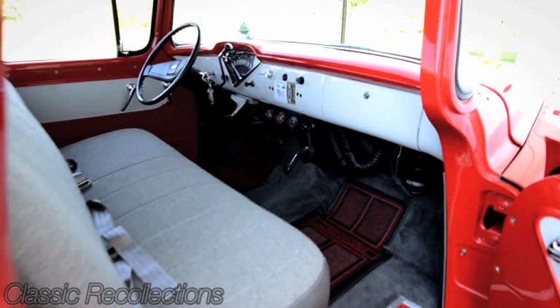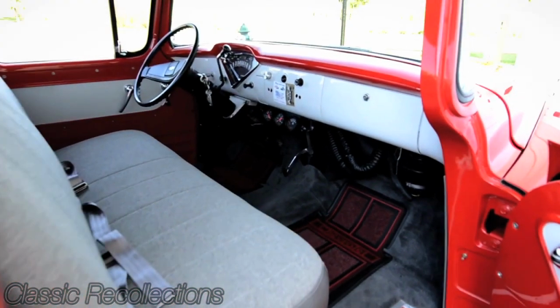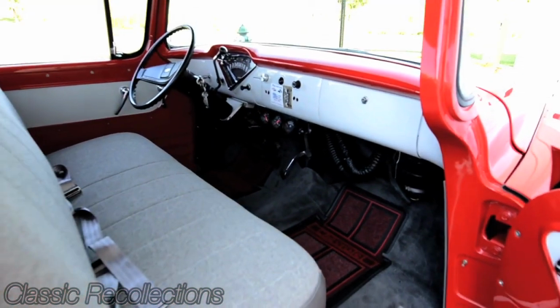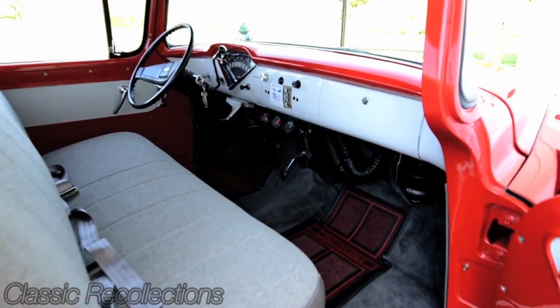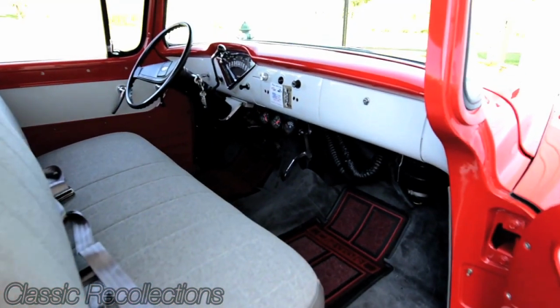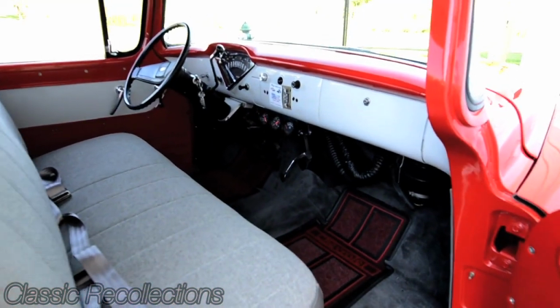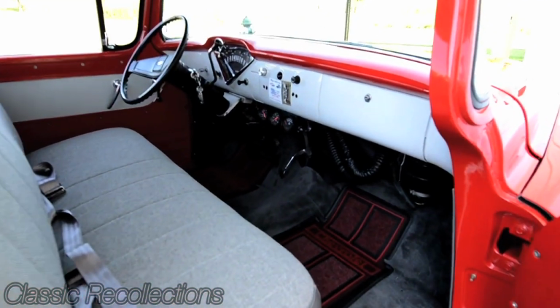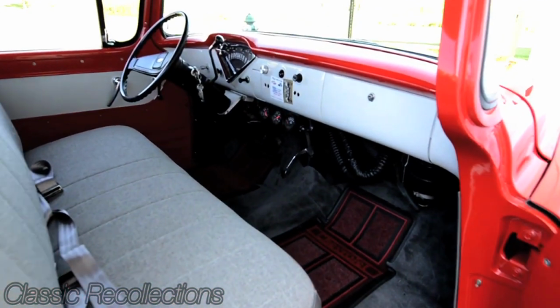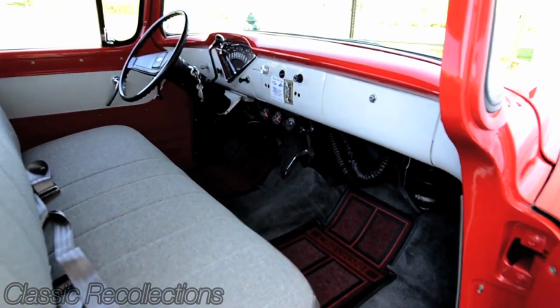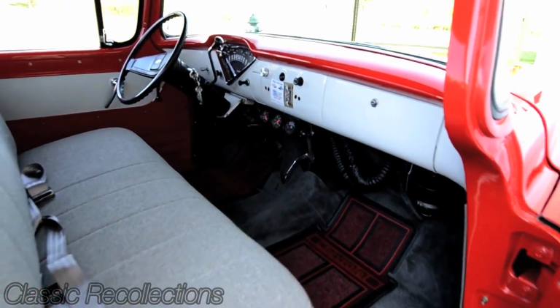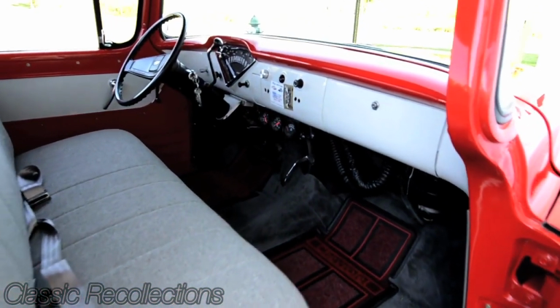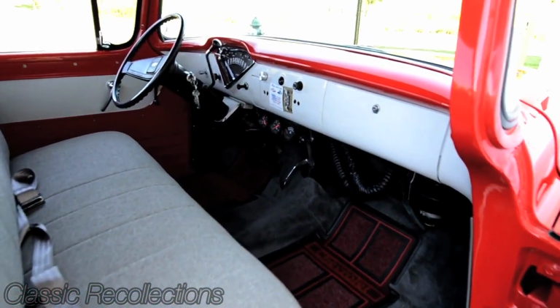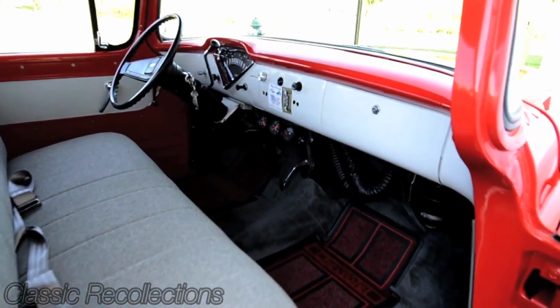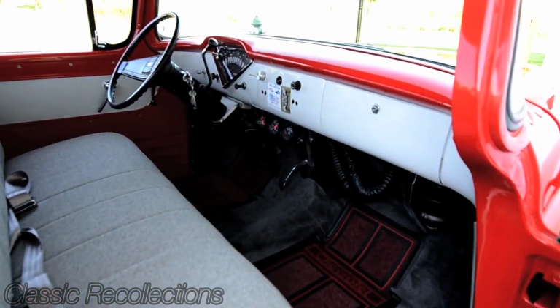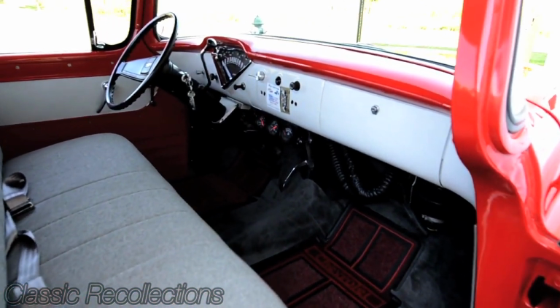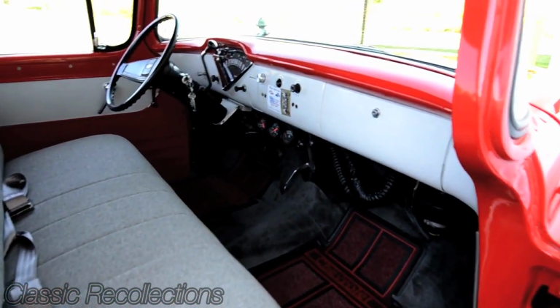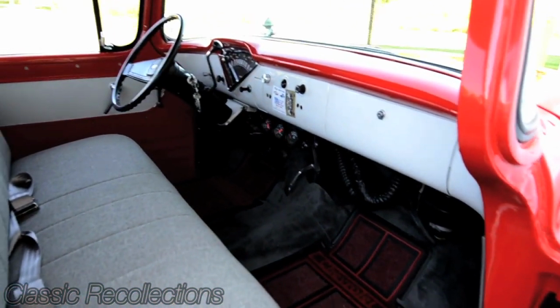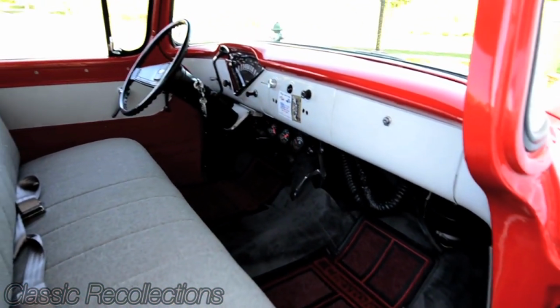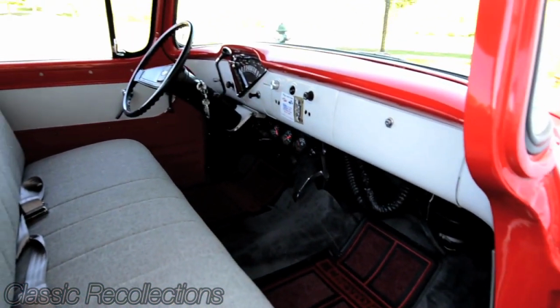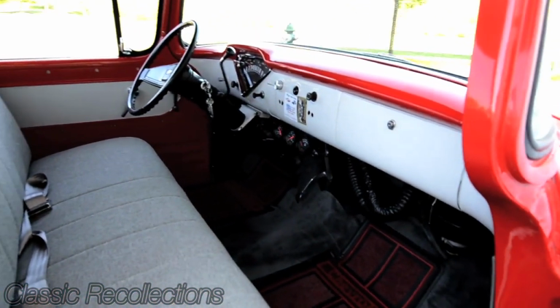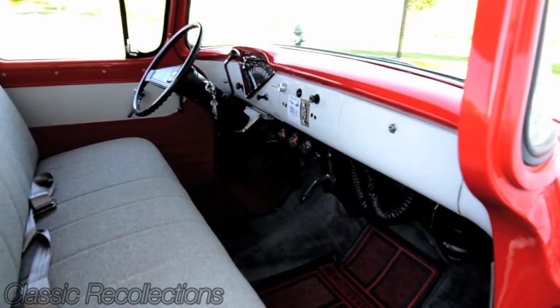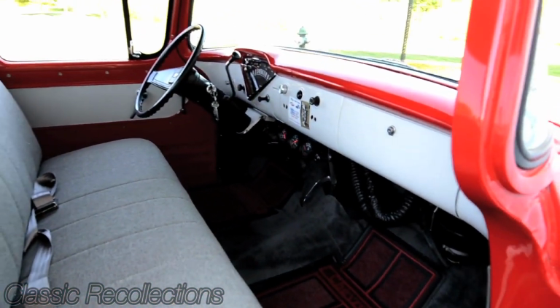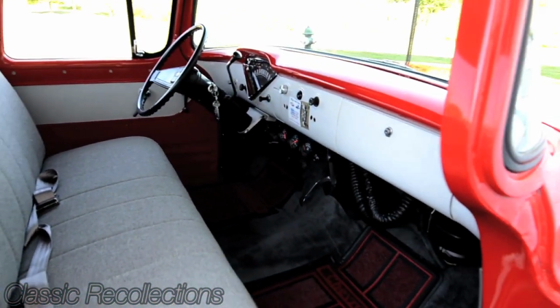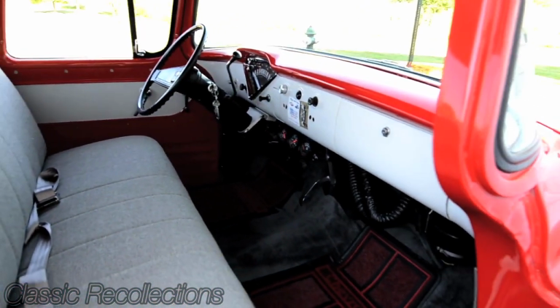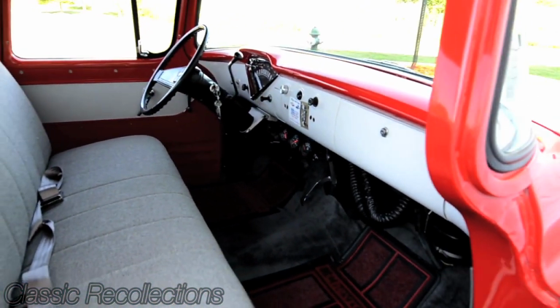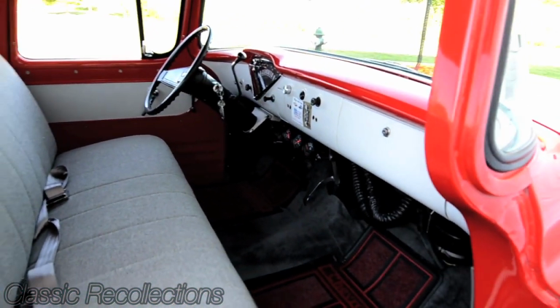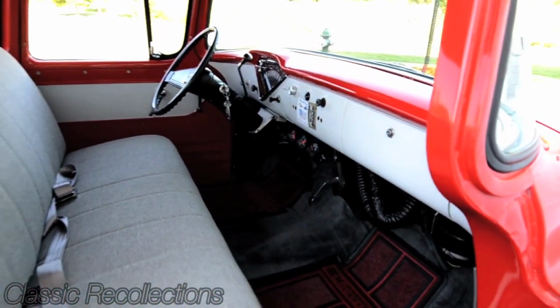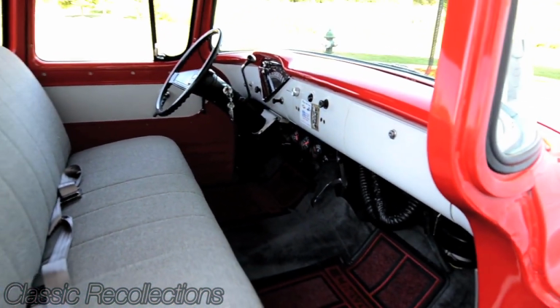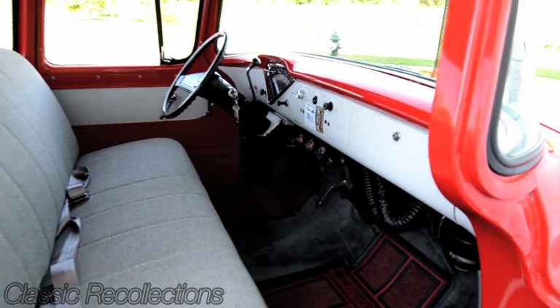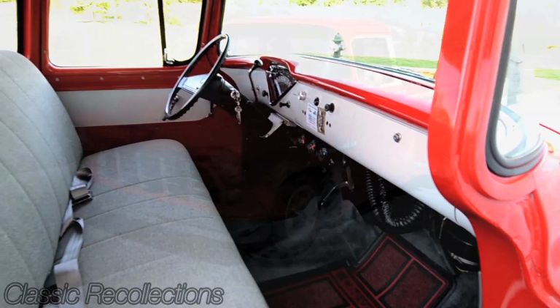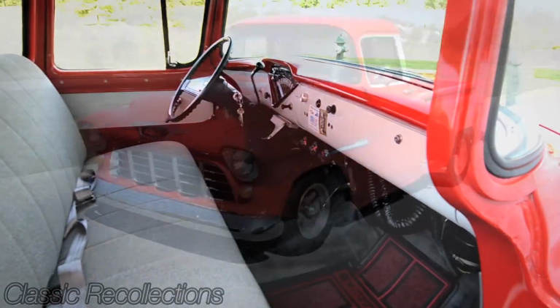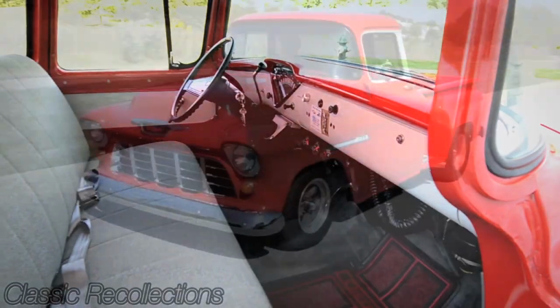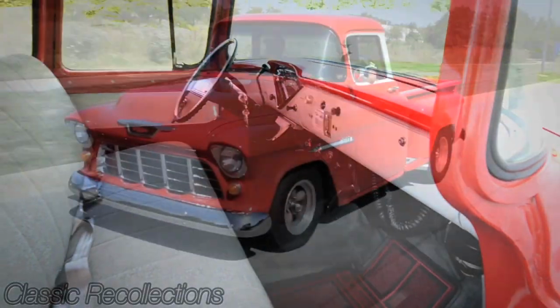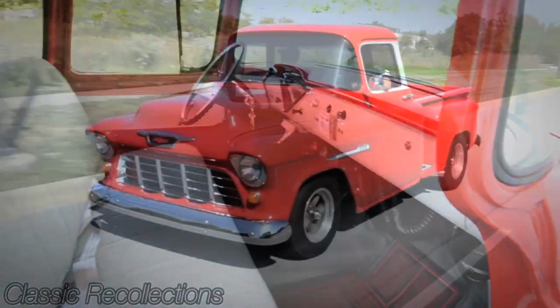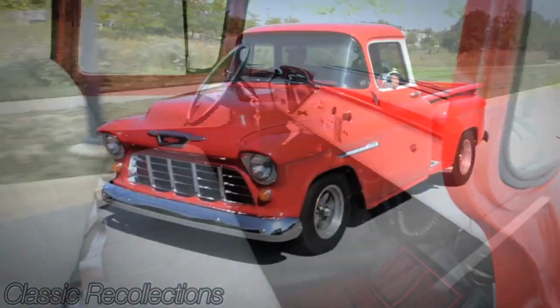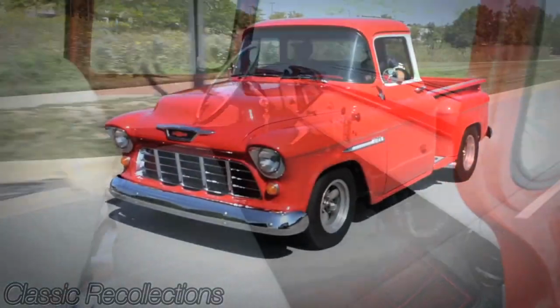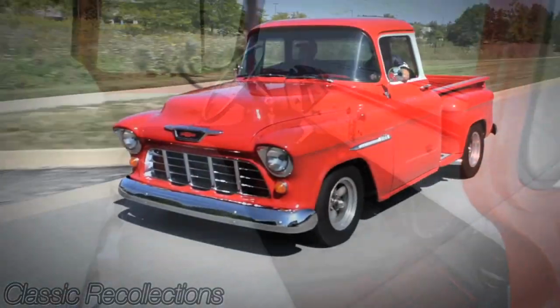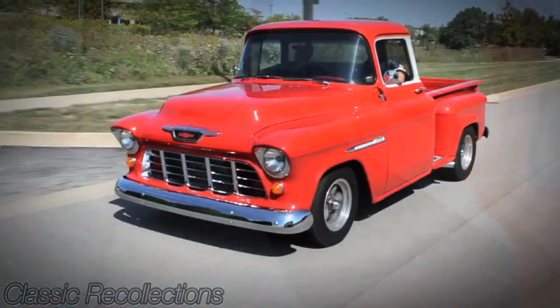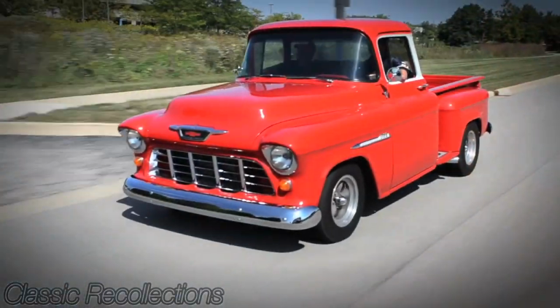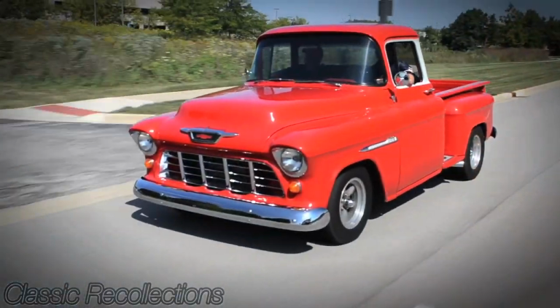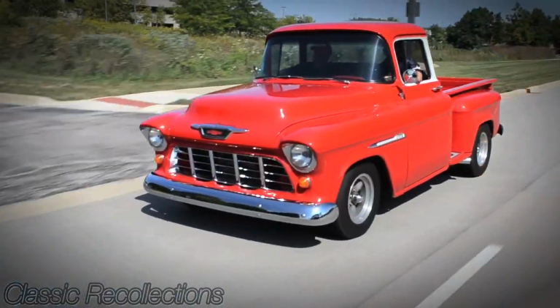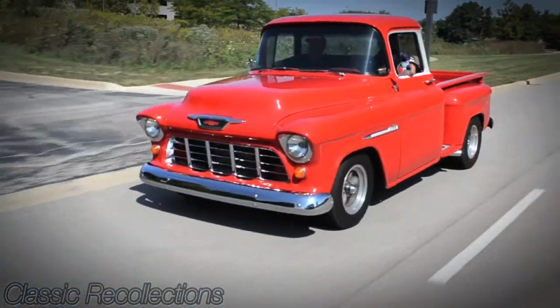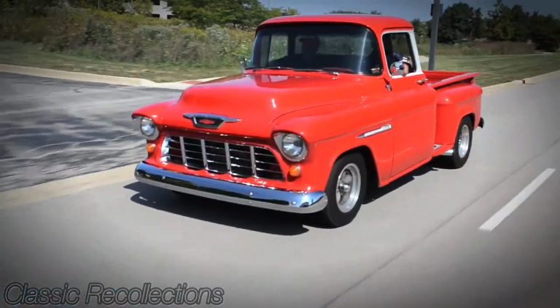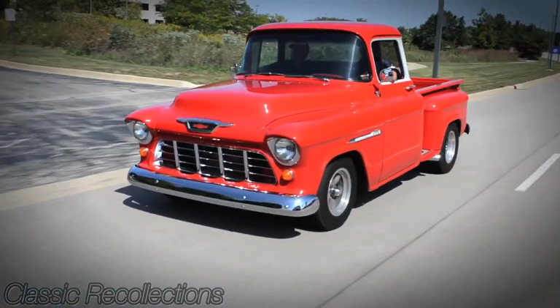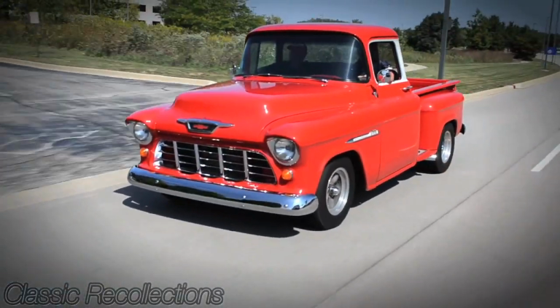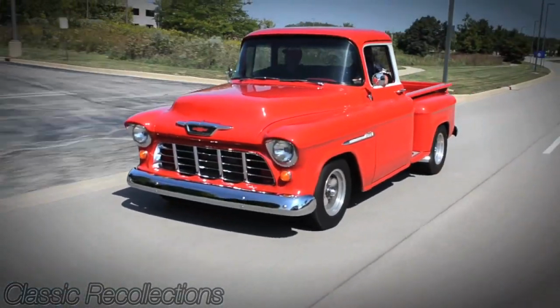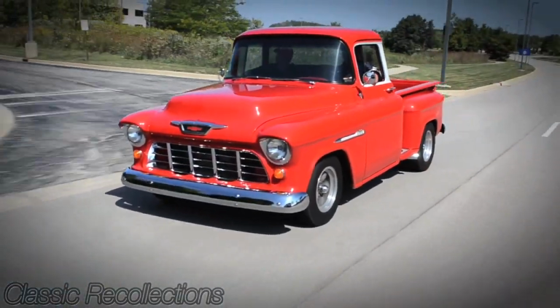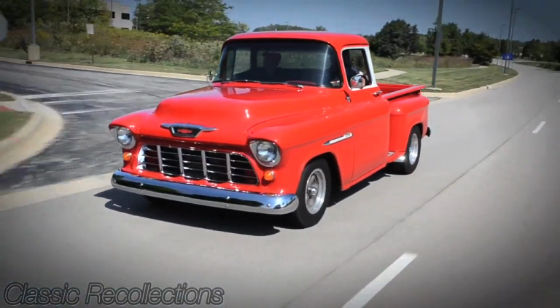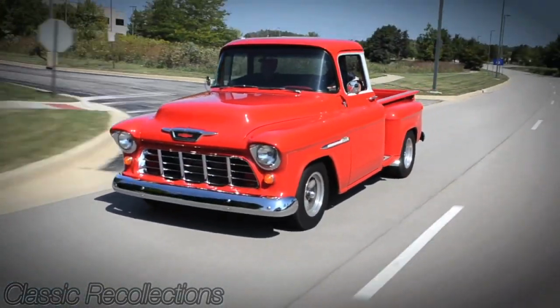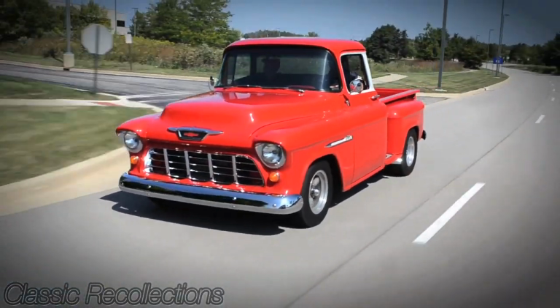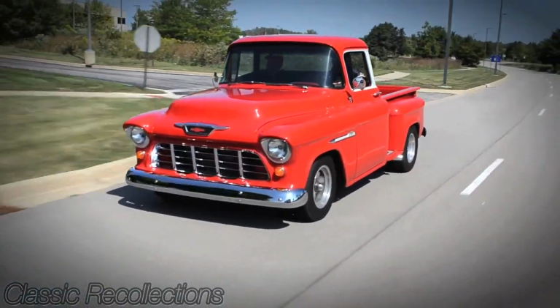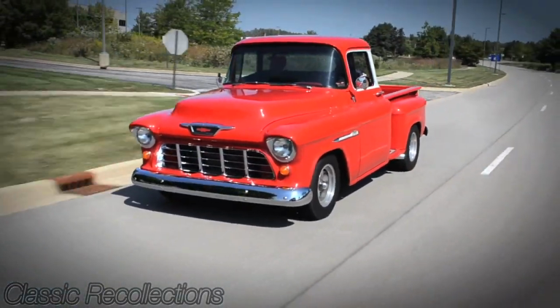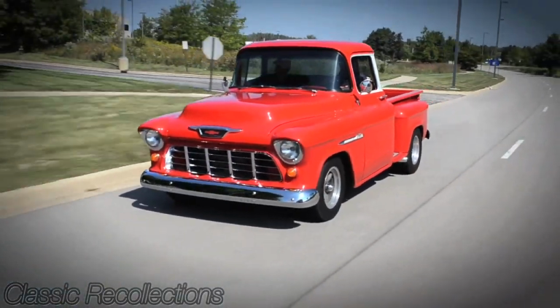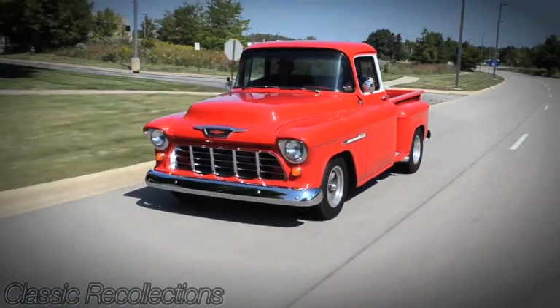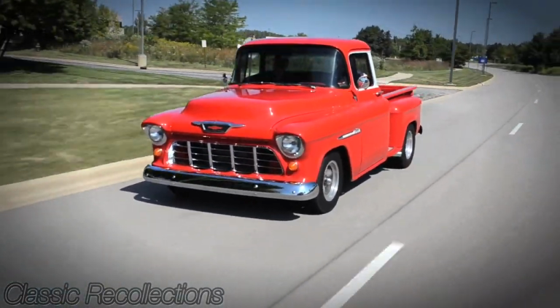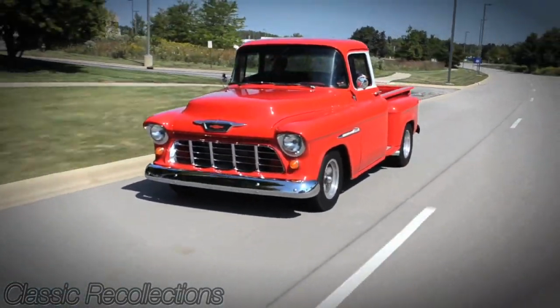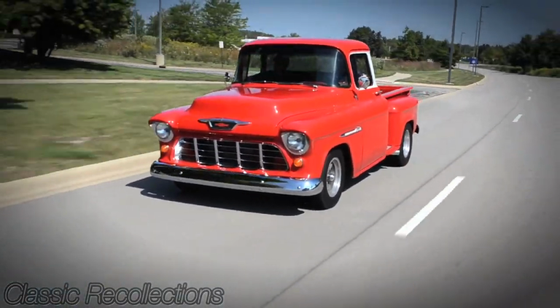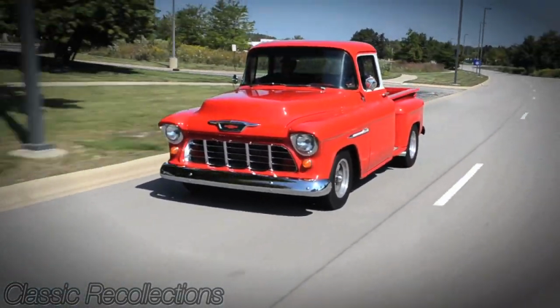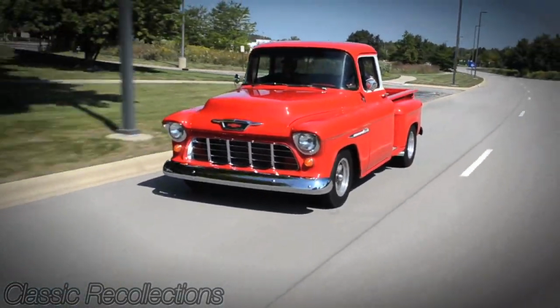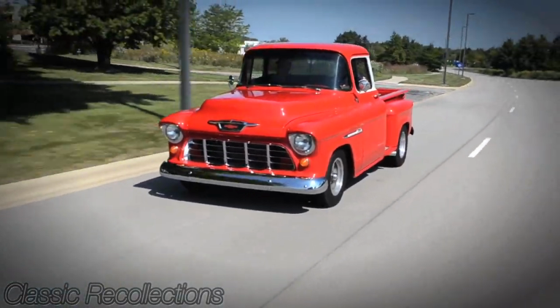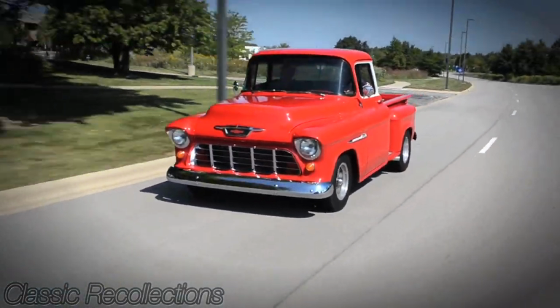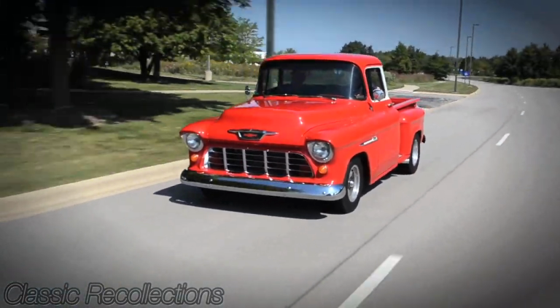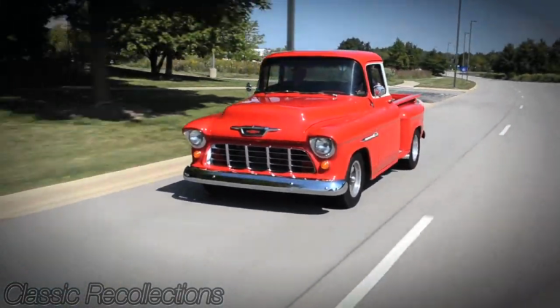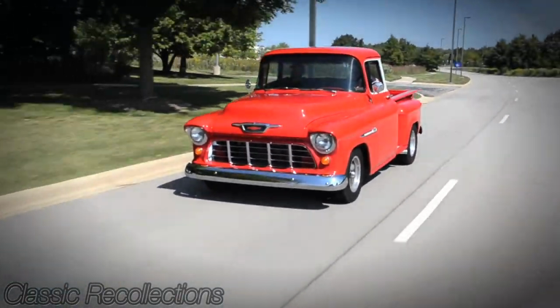As the truck sits now, the only original parts we ended up with are the hood, the frame, and the cab.